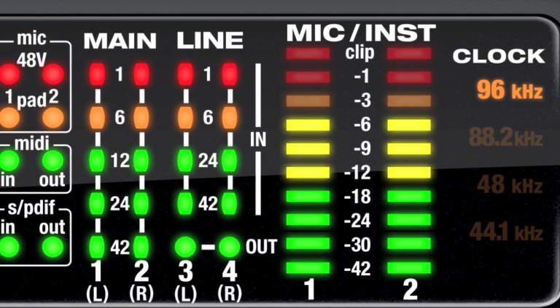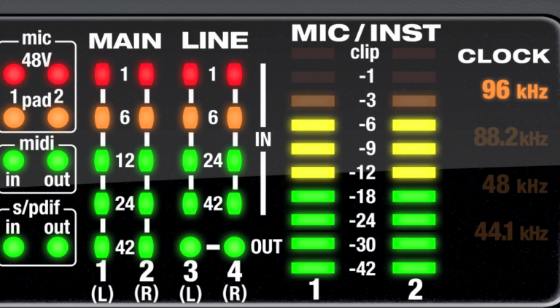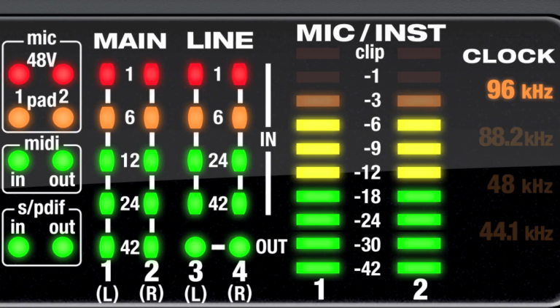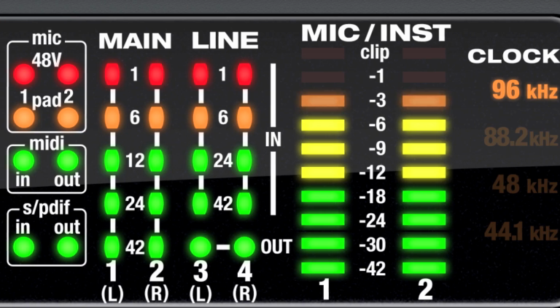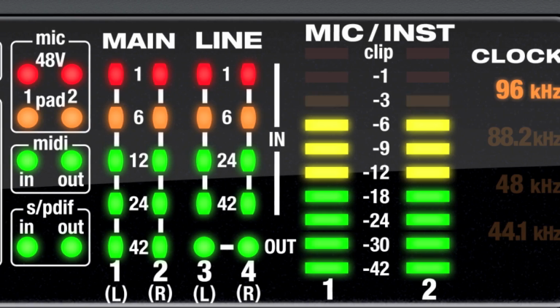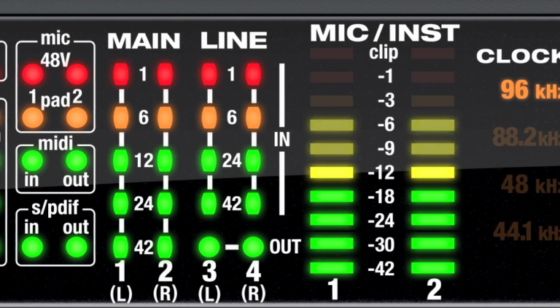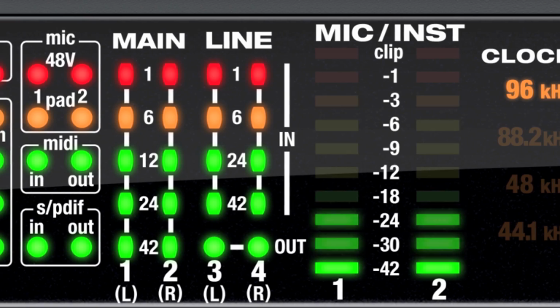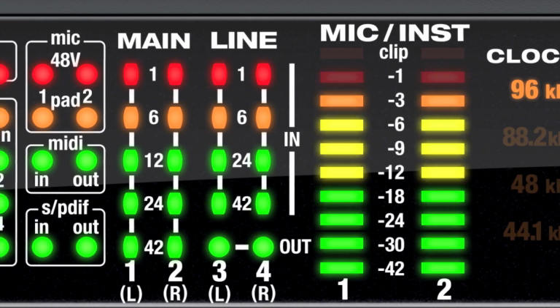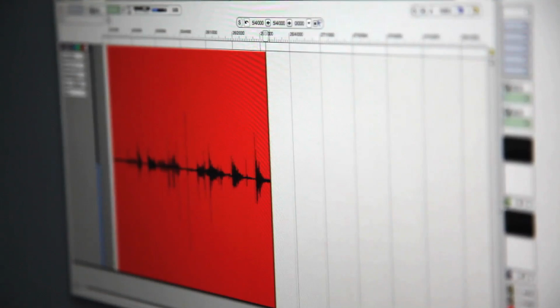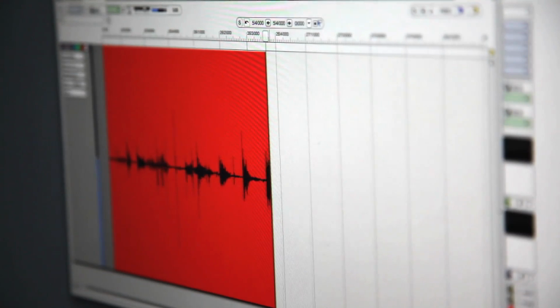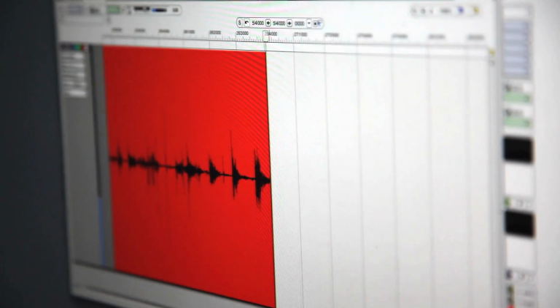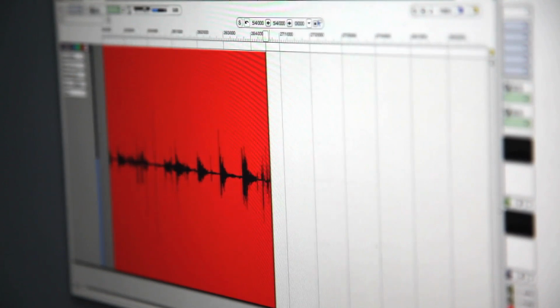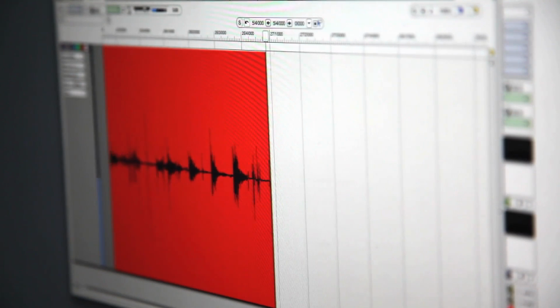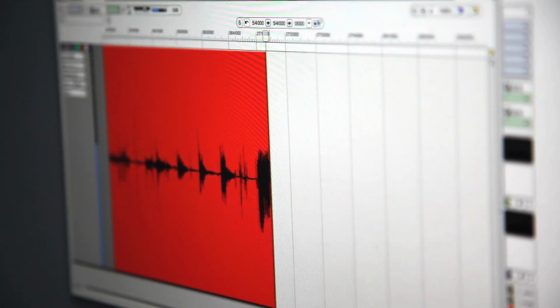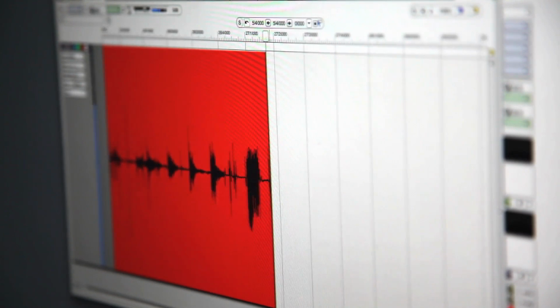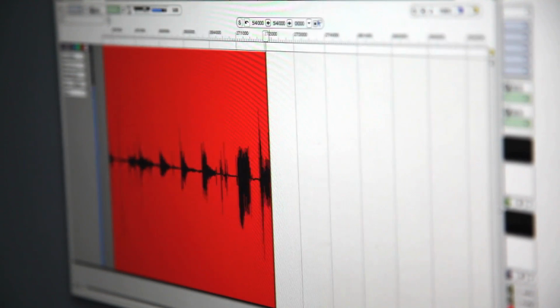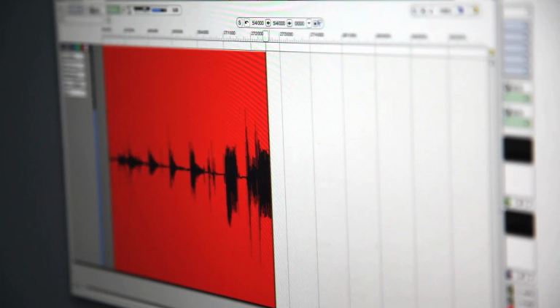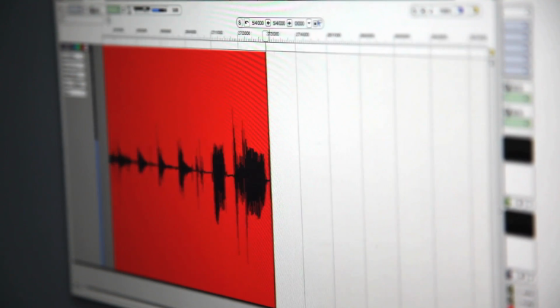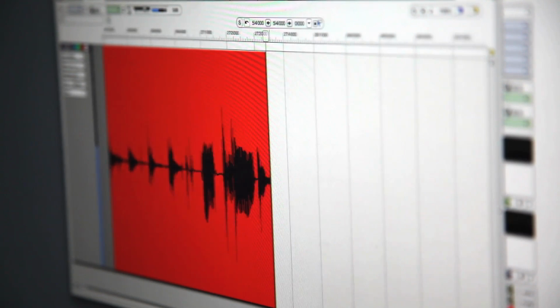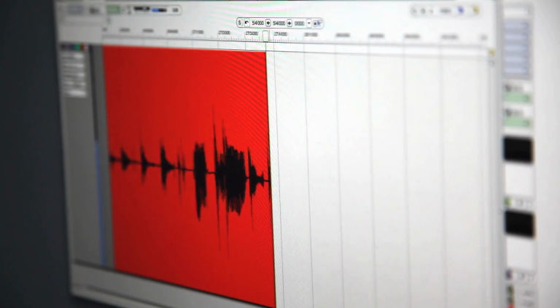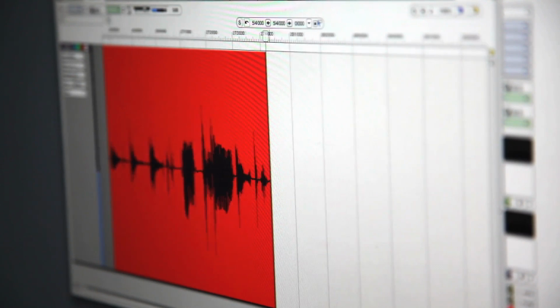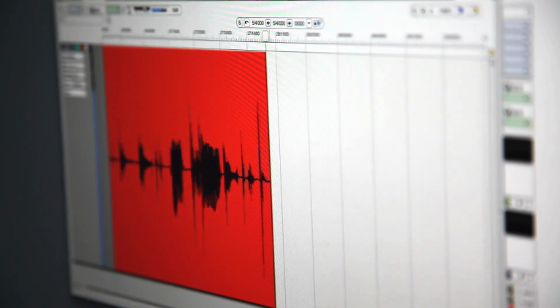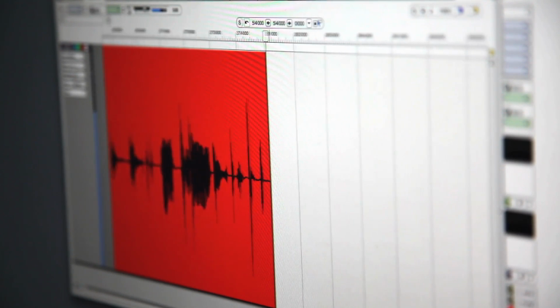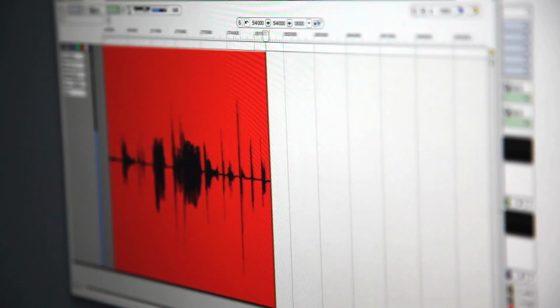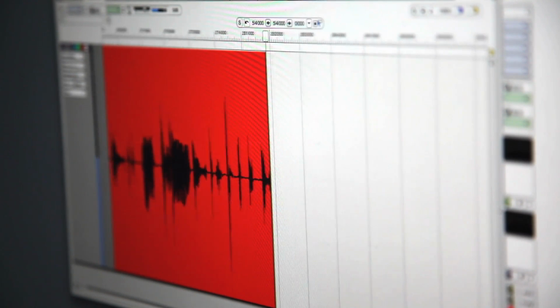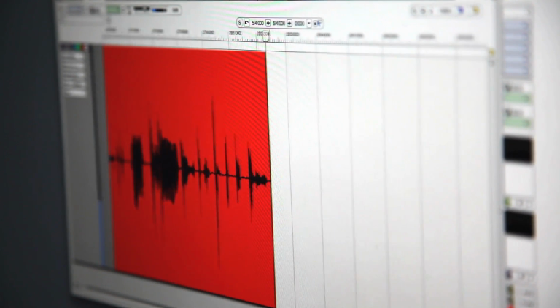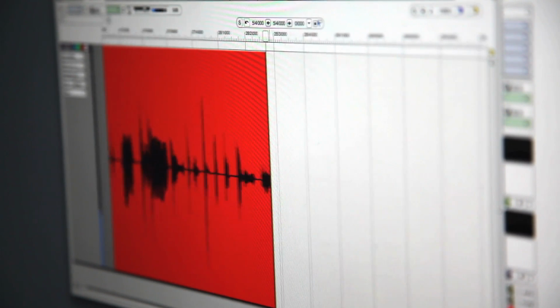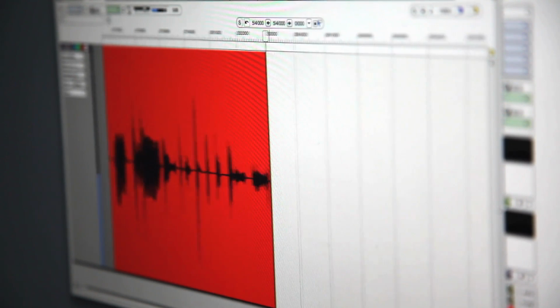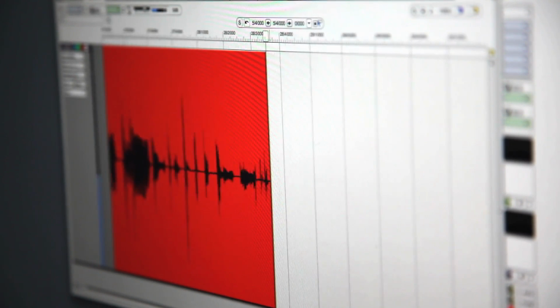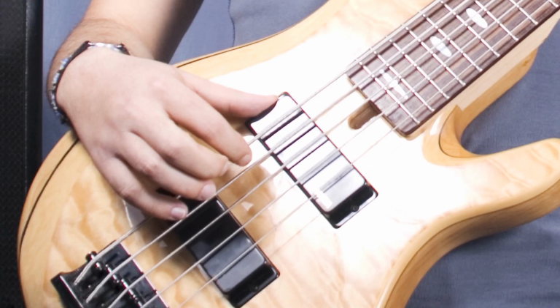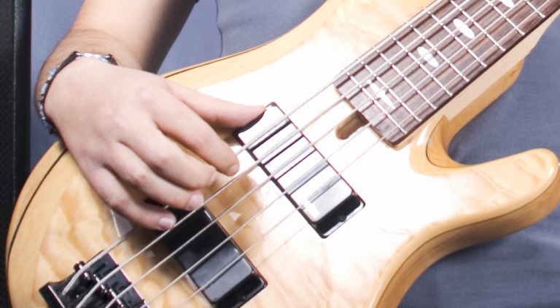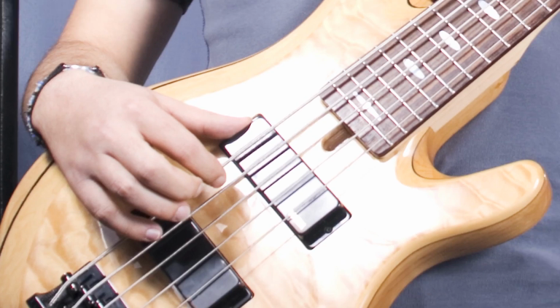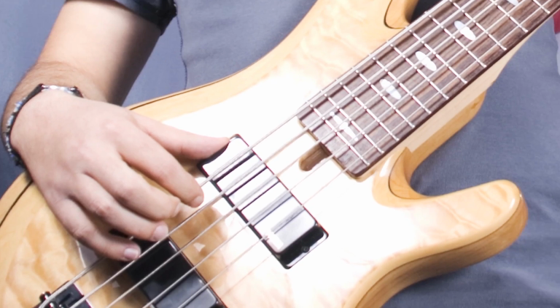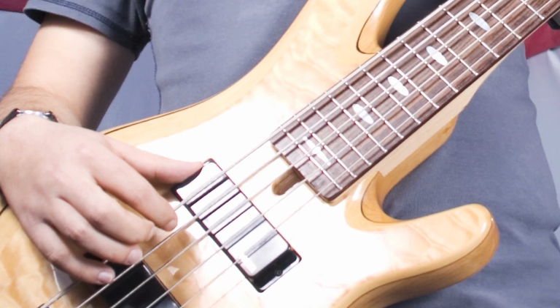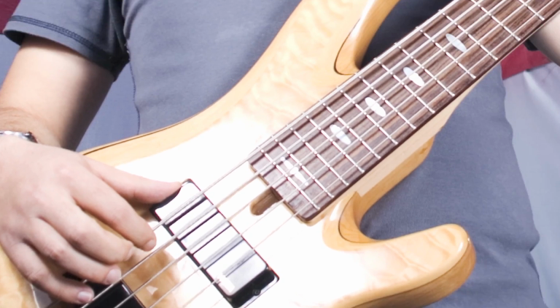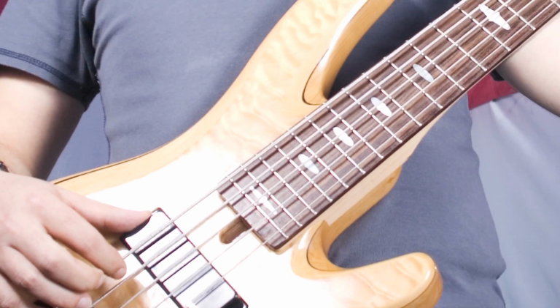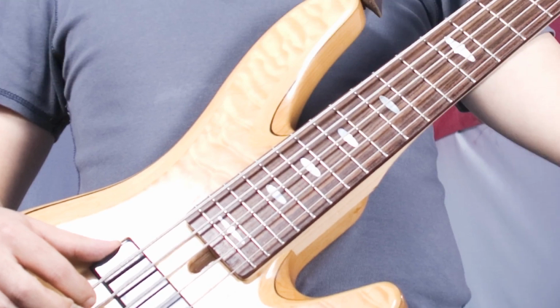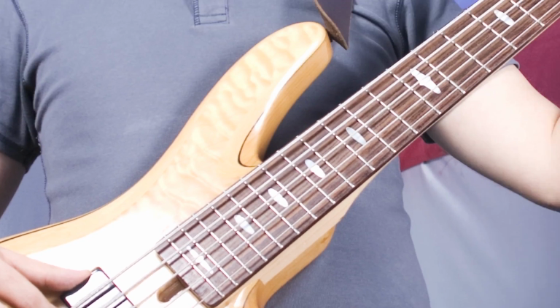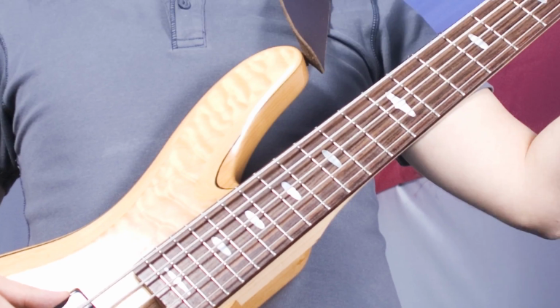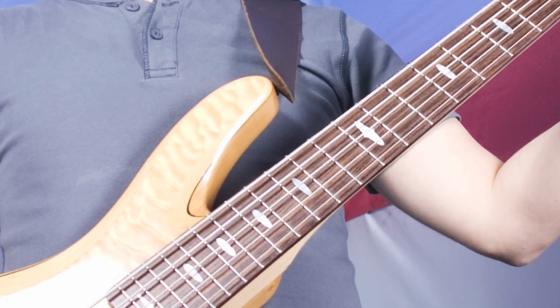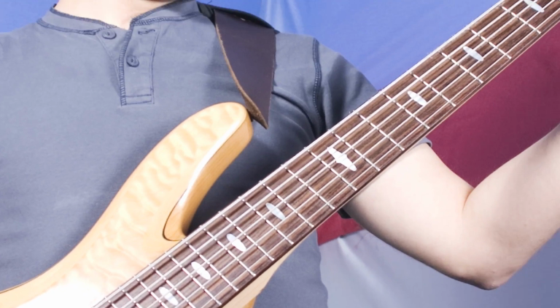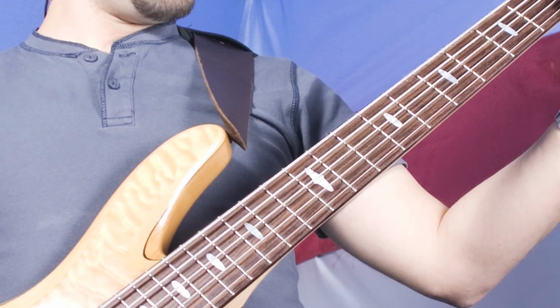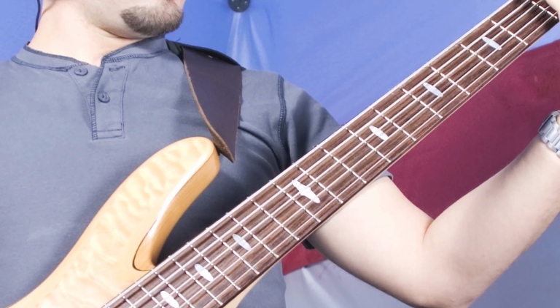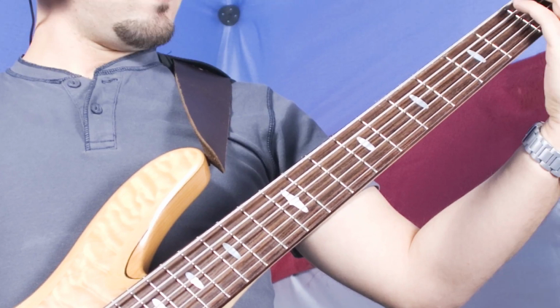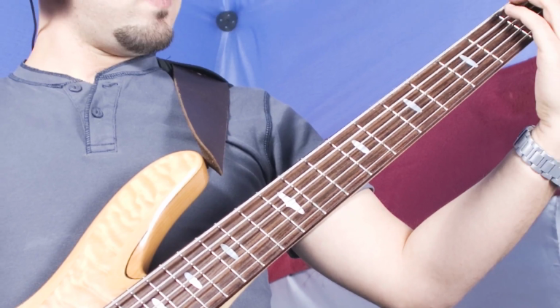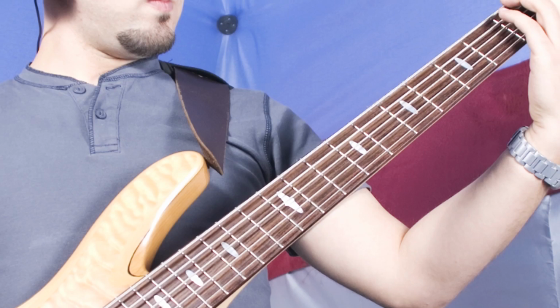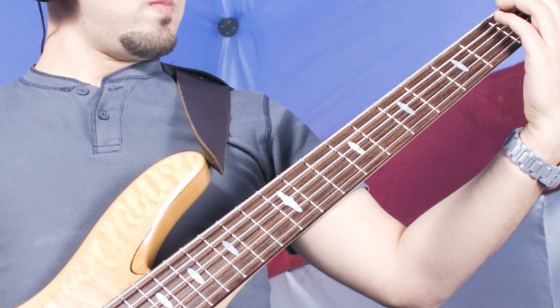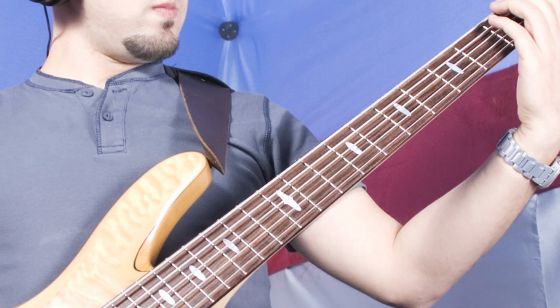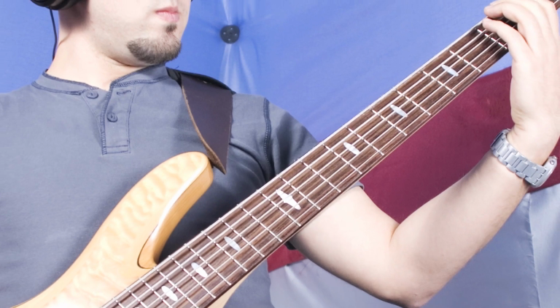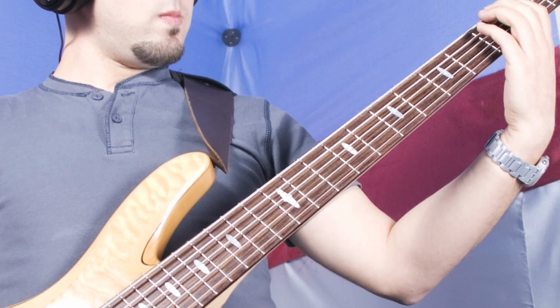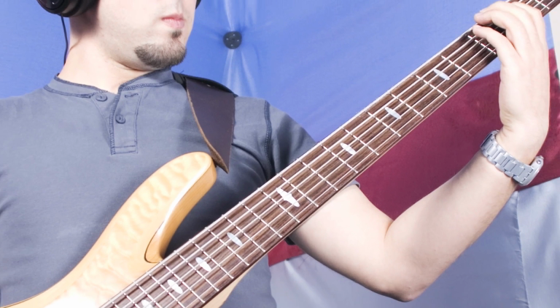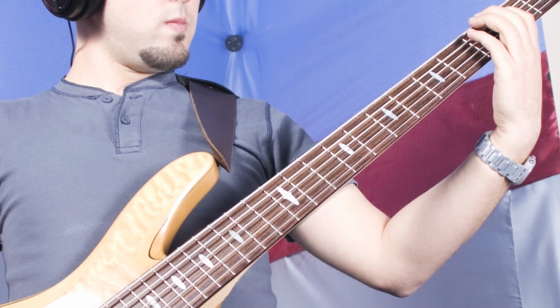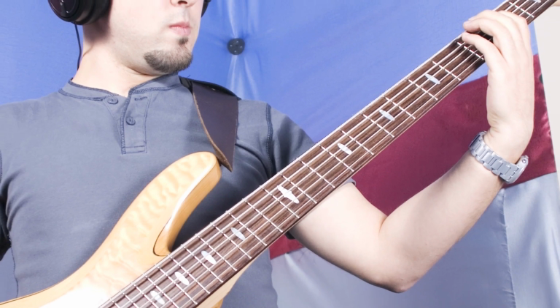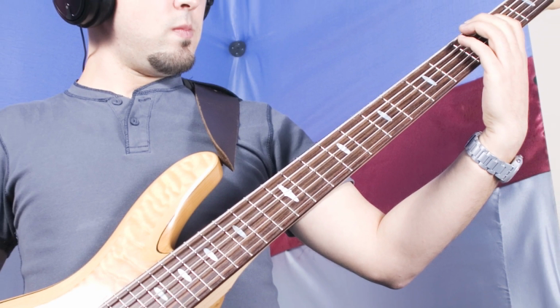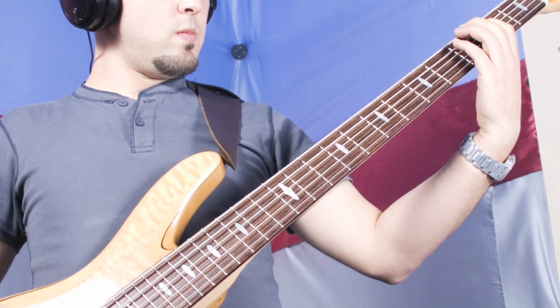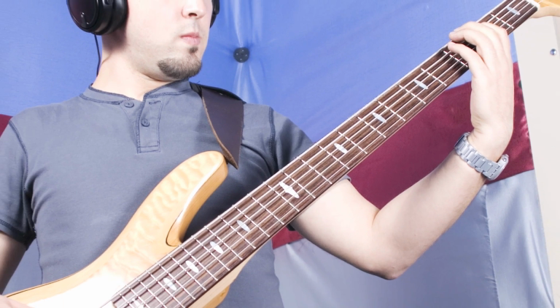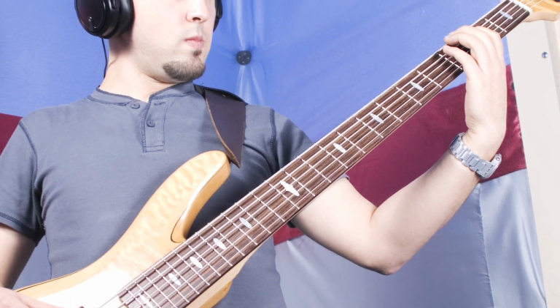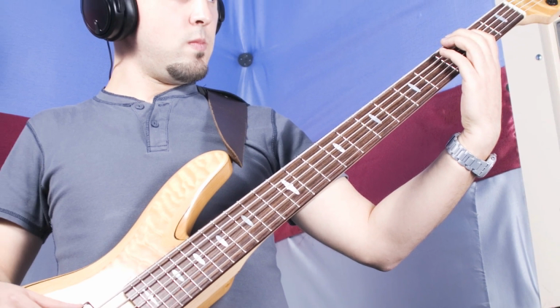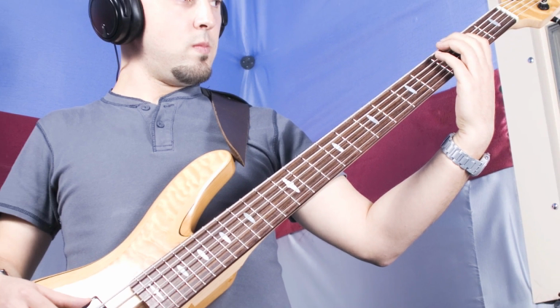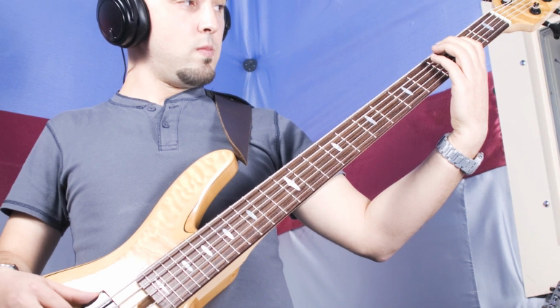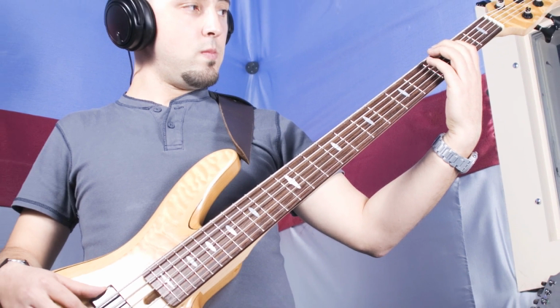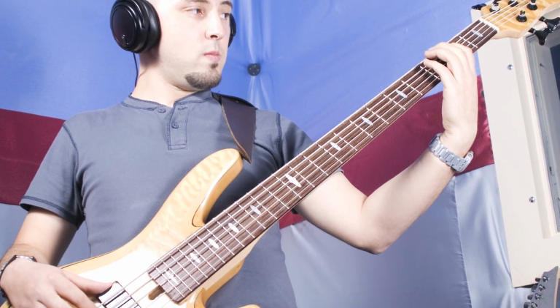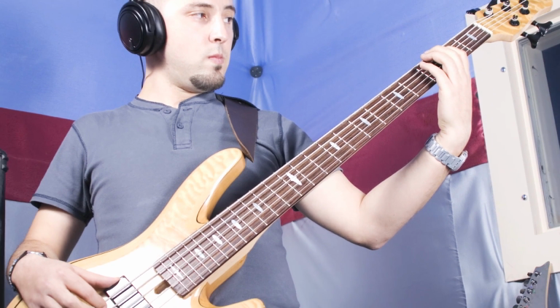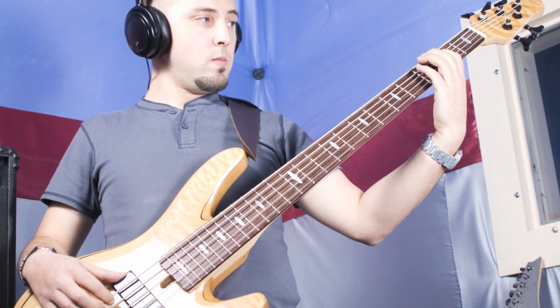When recording tracks into your computer, the Audio Express serves as a monitor mixer to avoid latency created by host software.